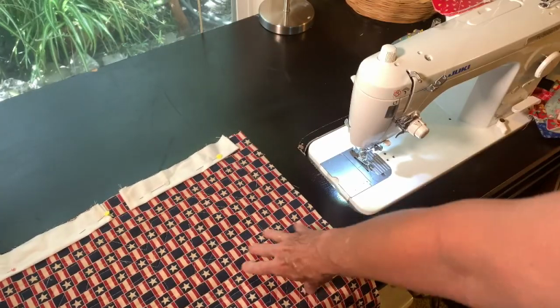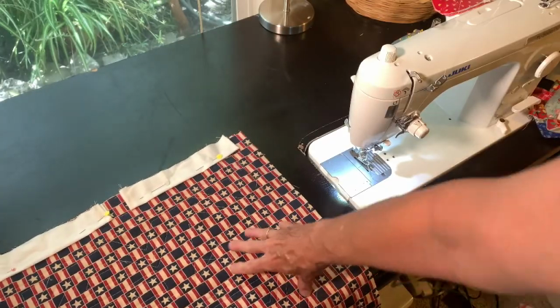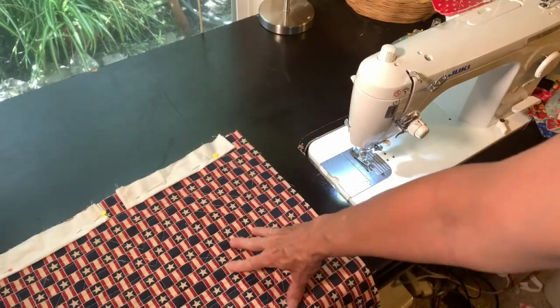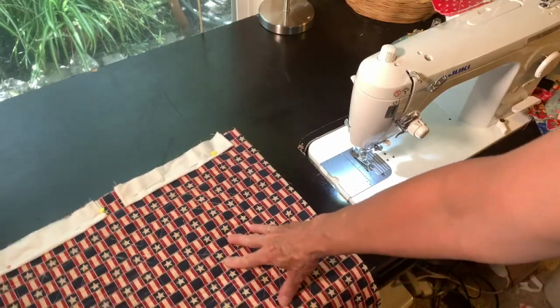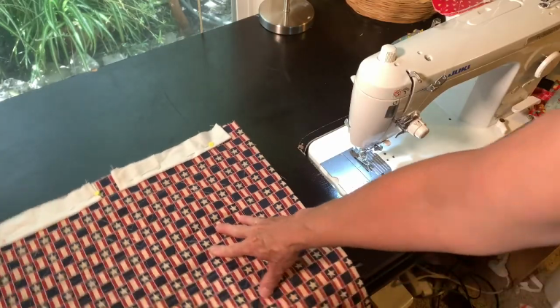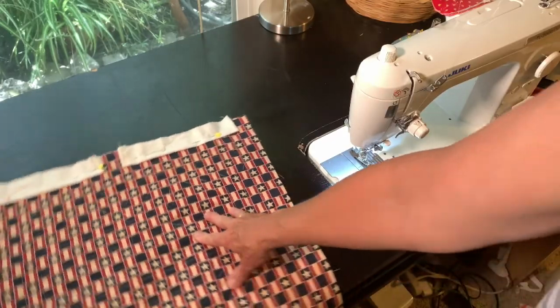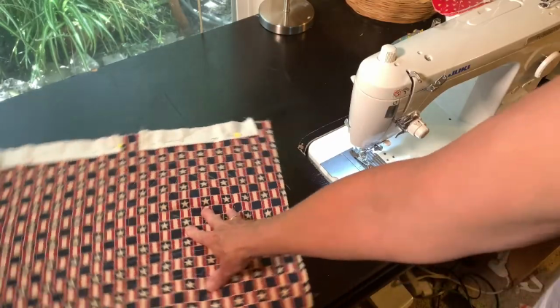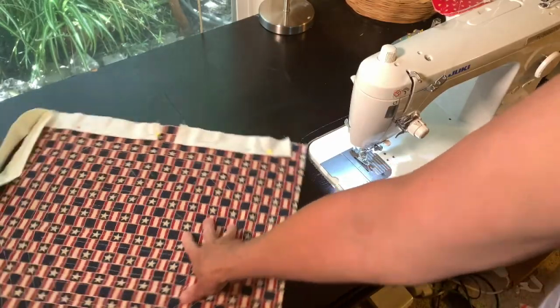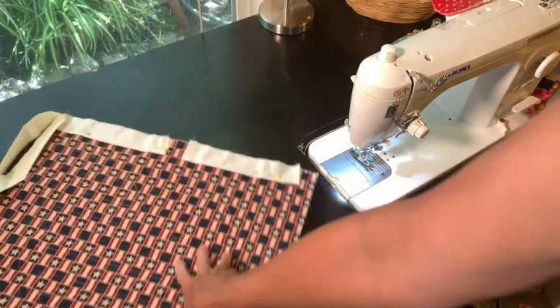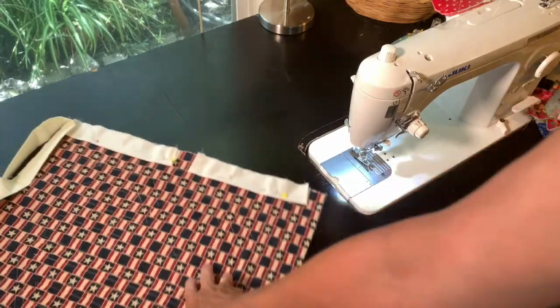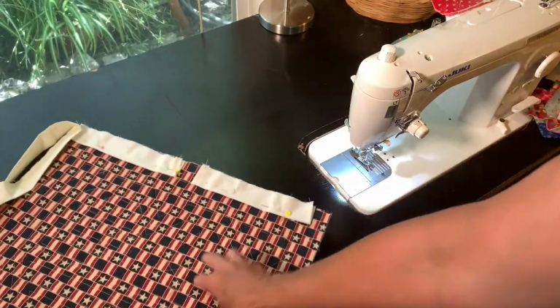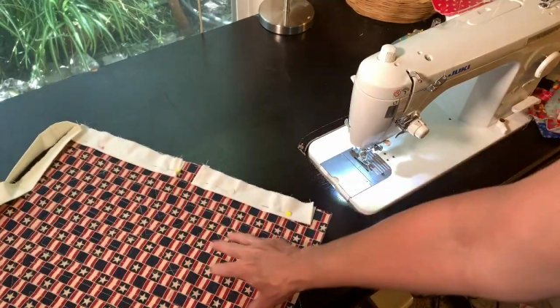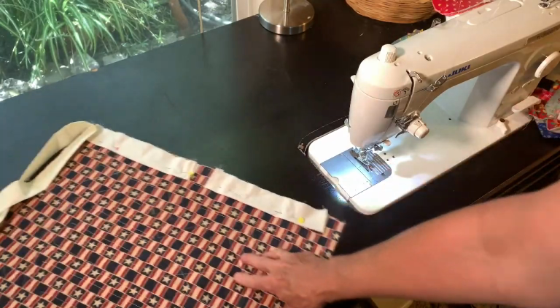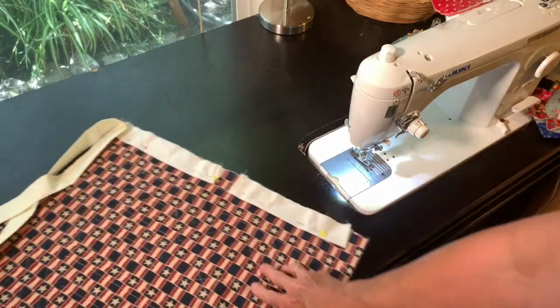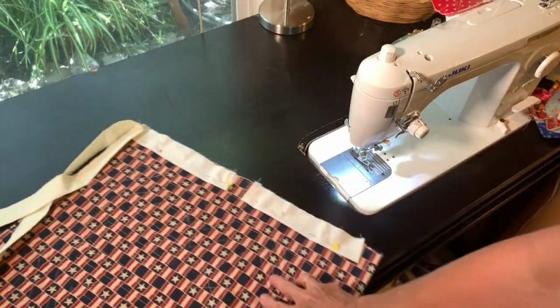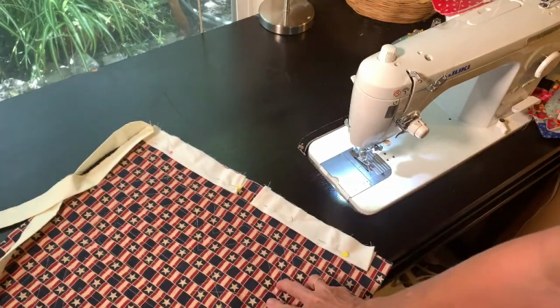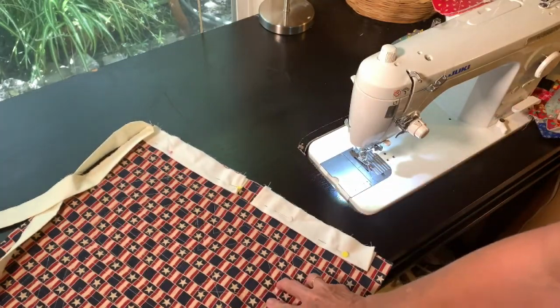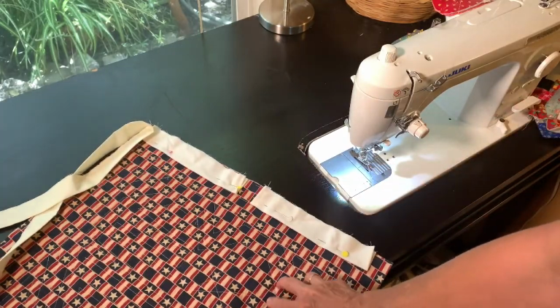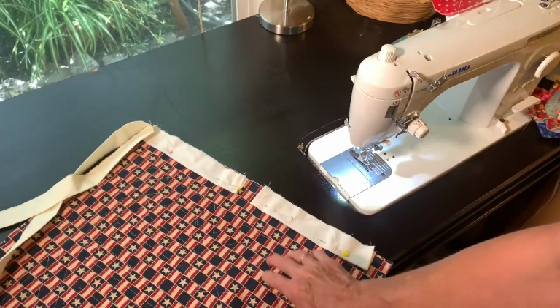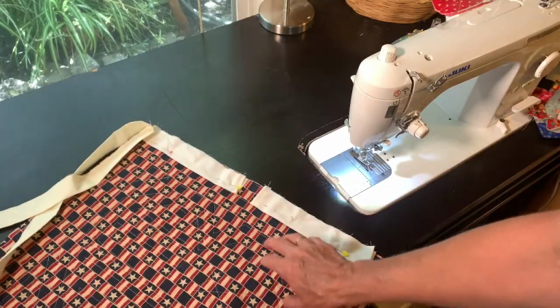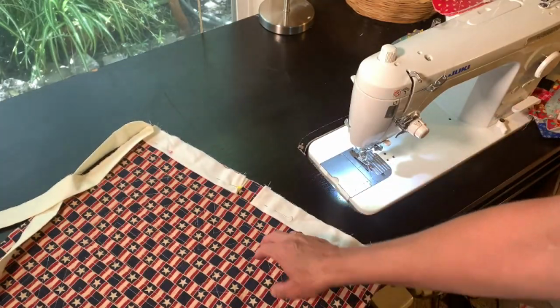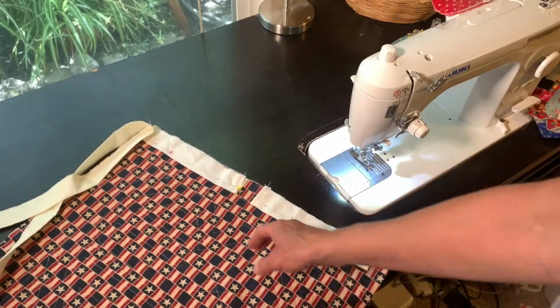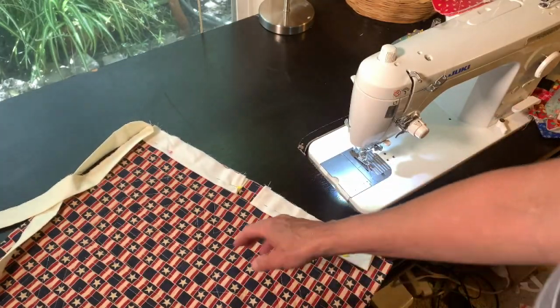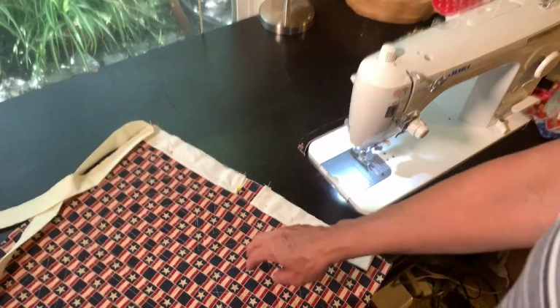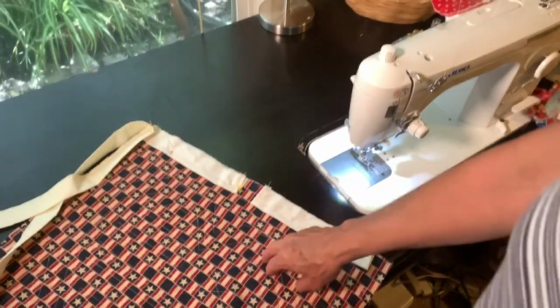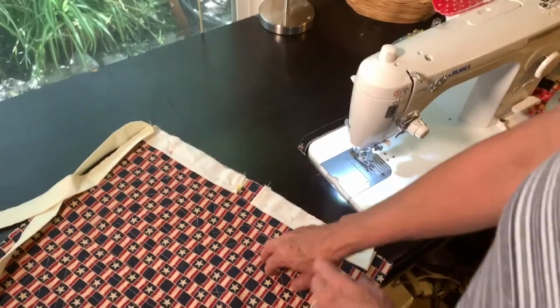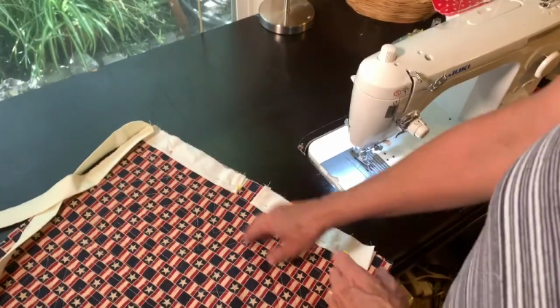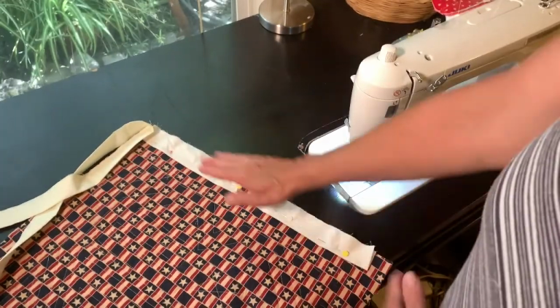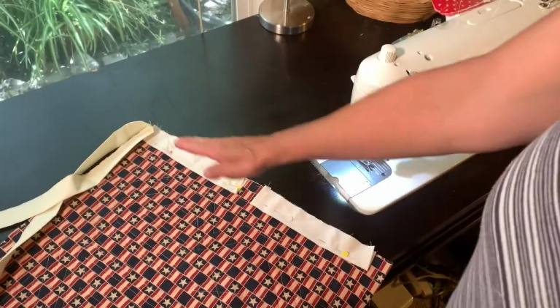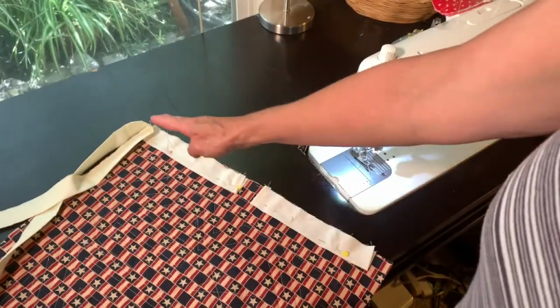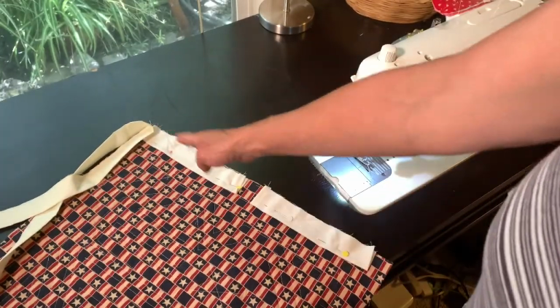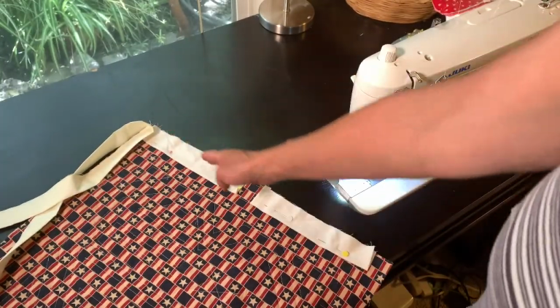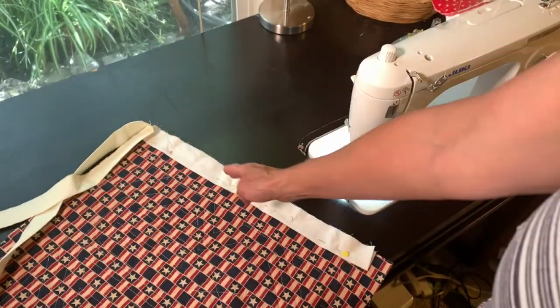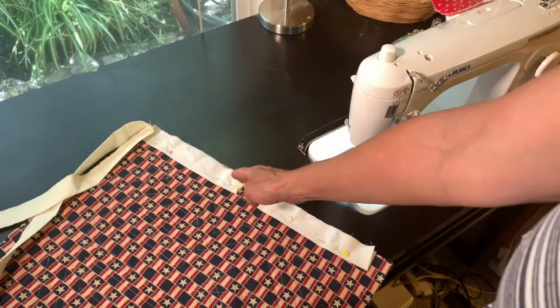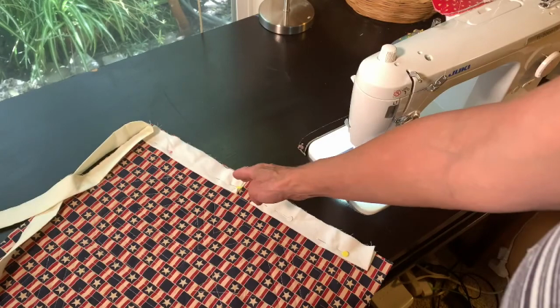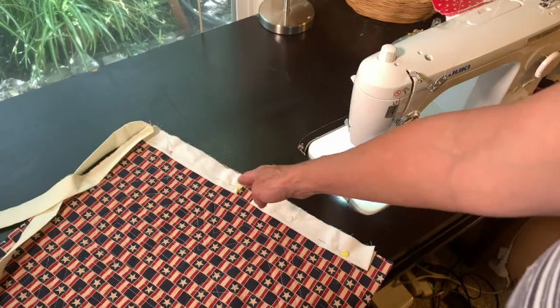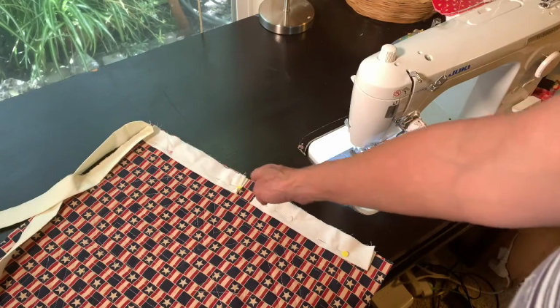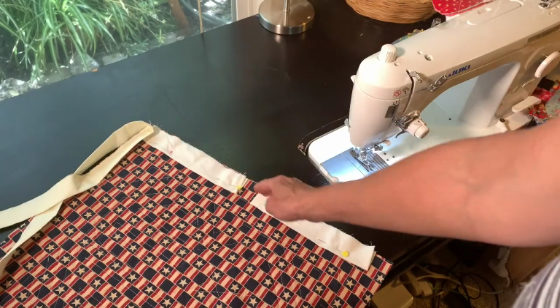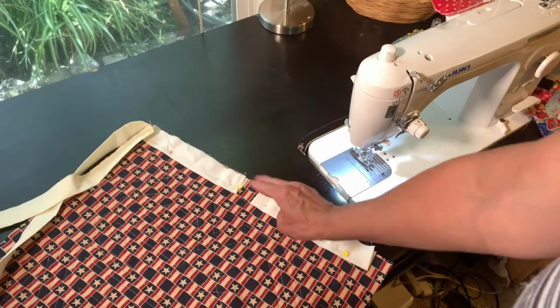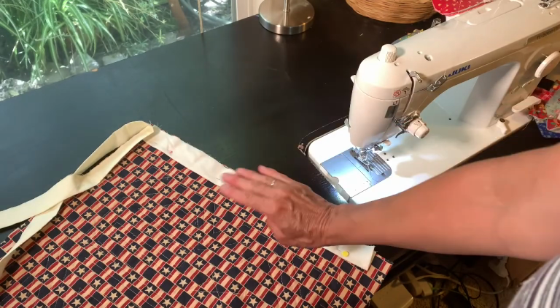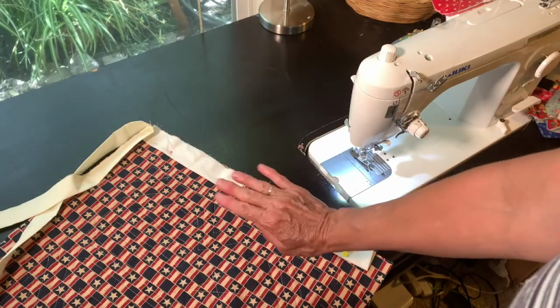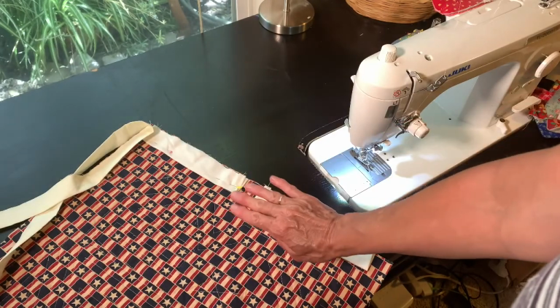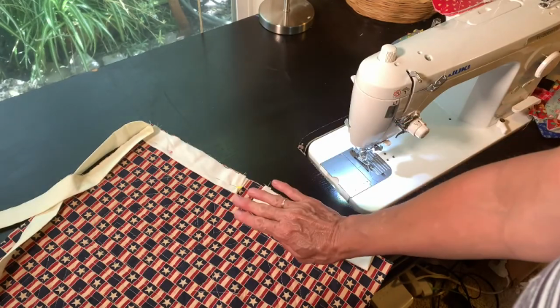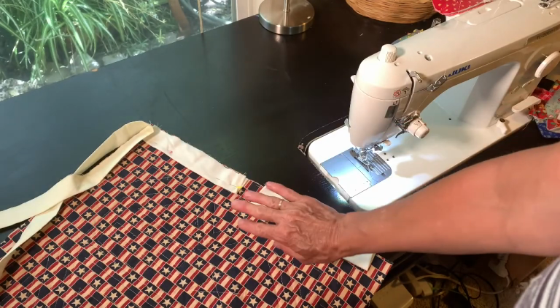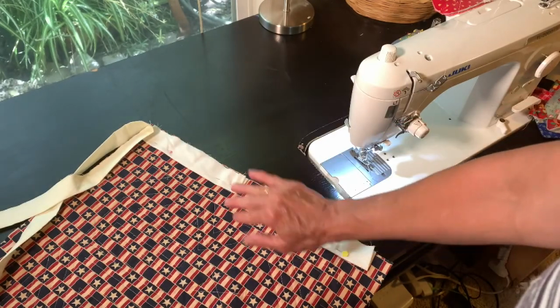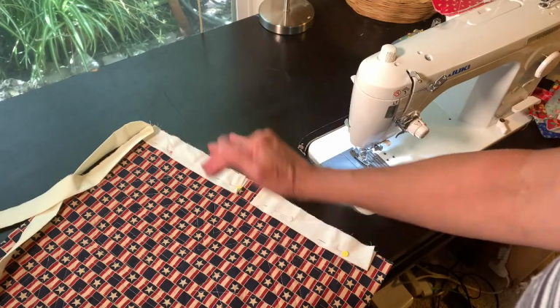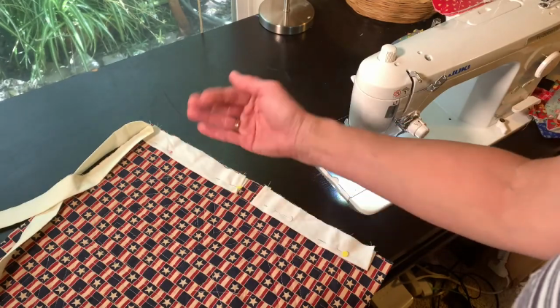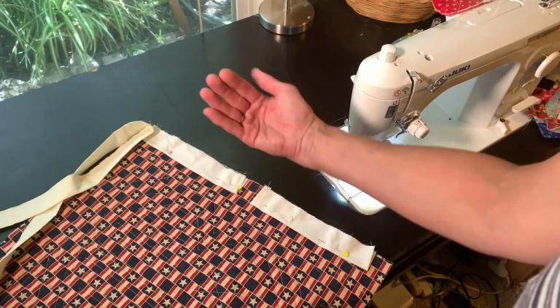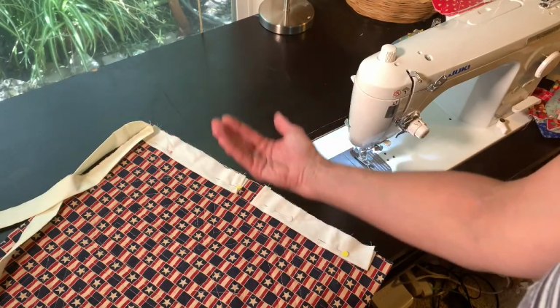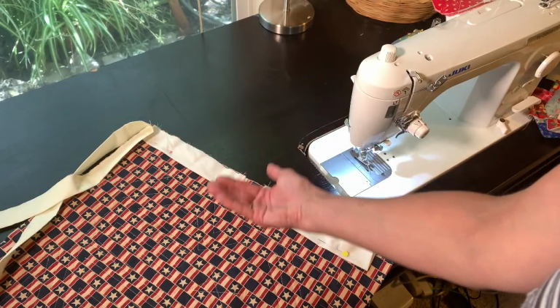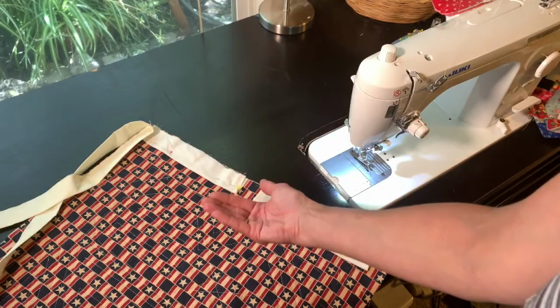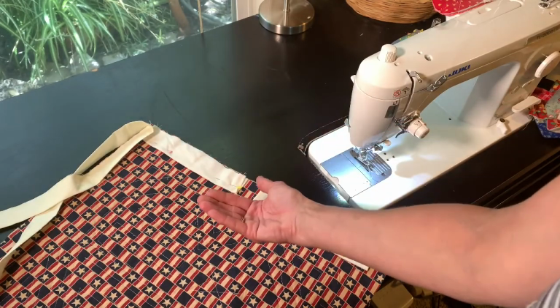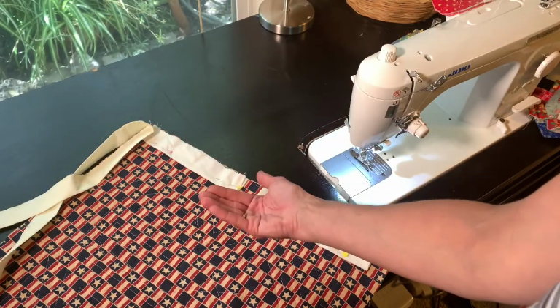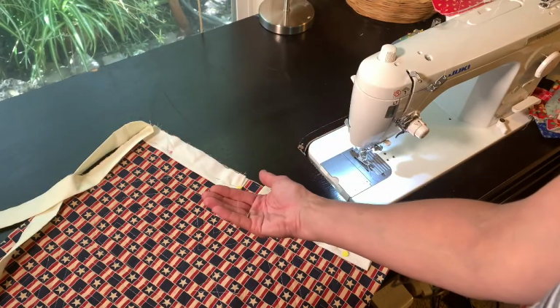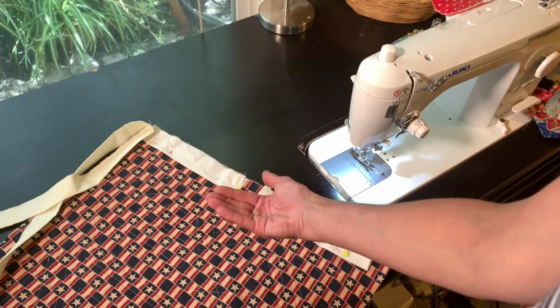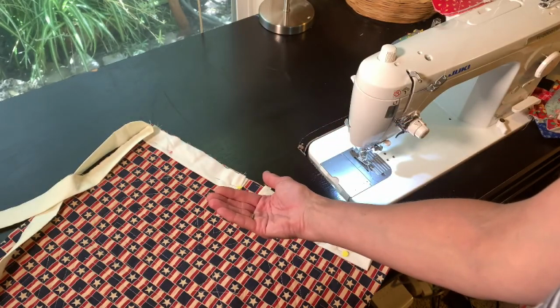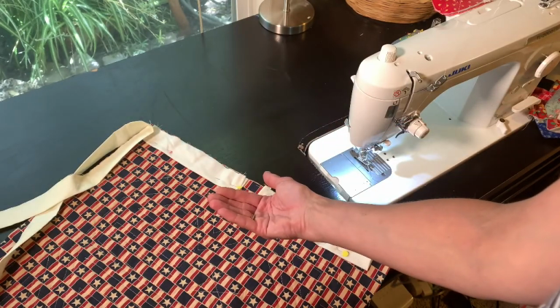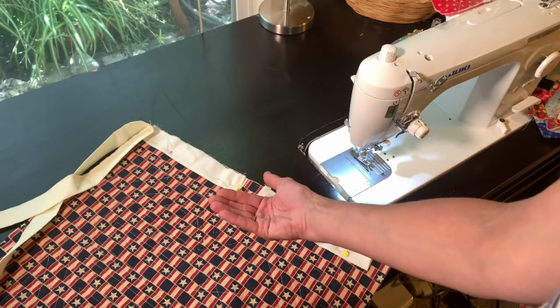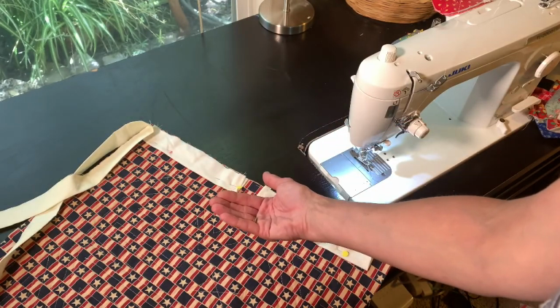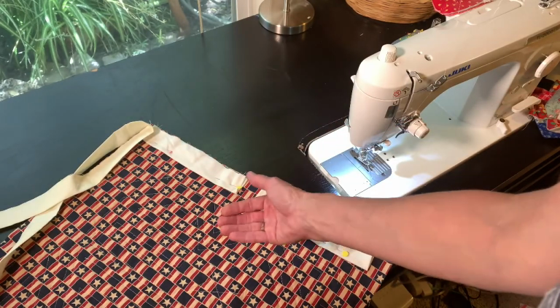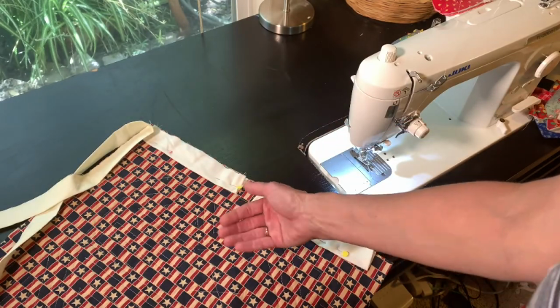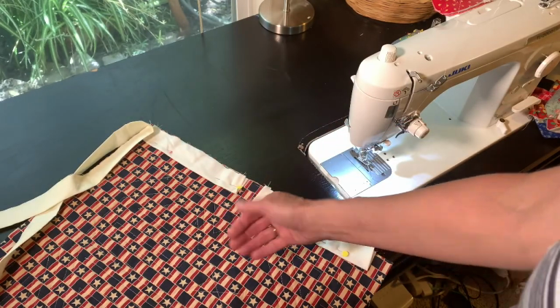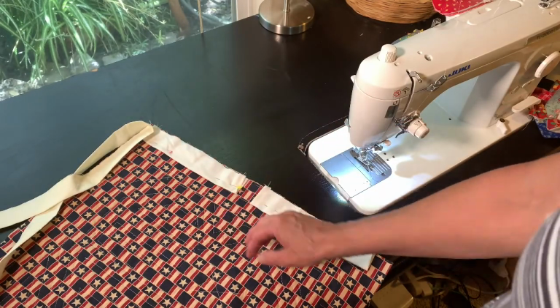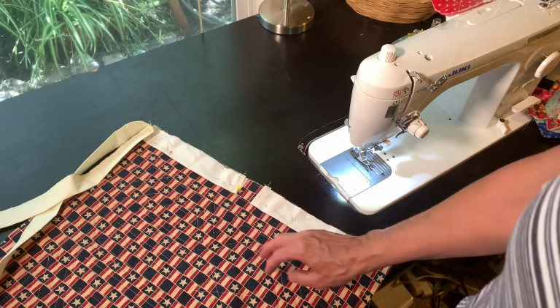I'll continue putting the binding on. I'm adding the binding to the back and then I'm going to roll it to the front.